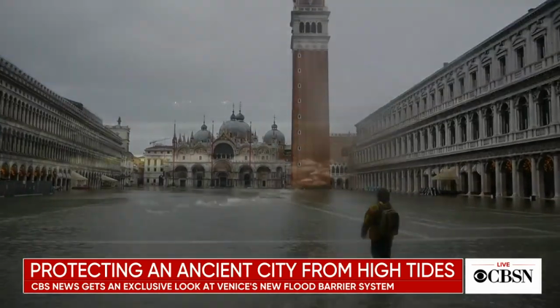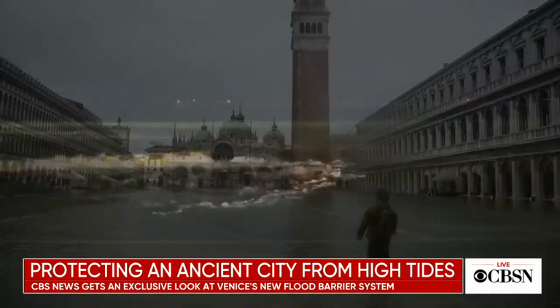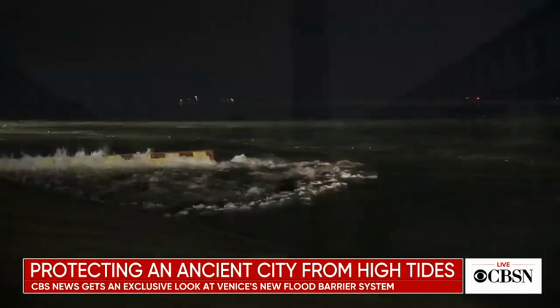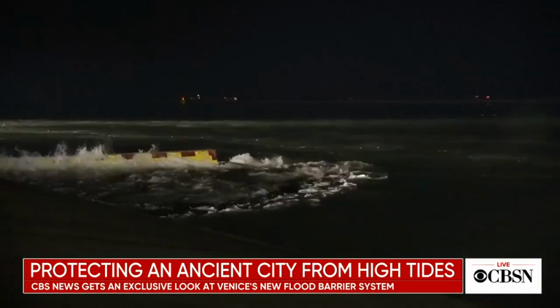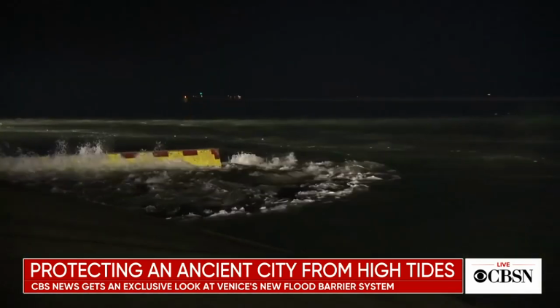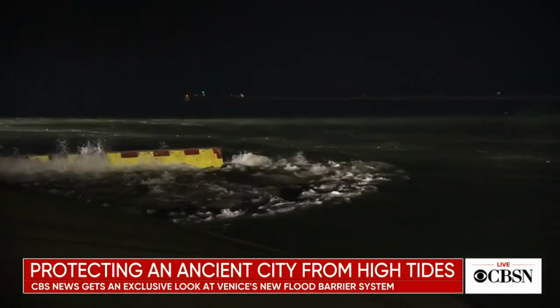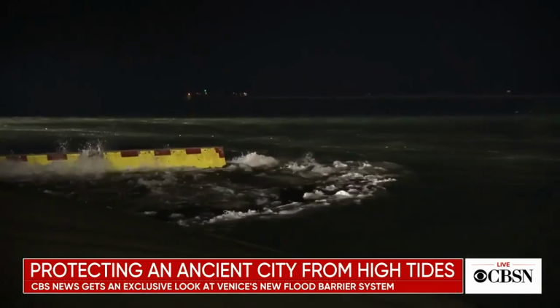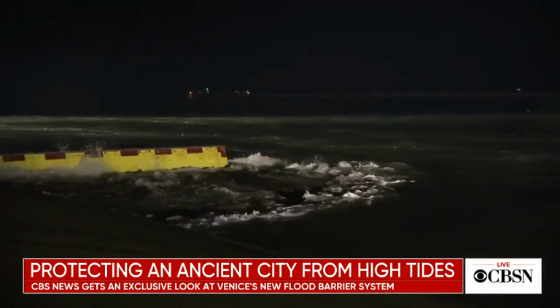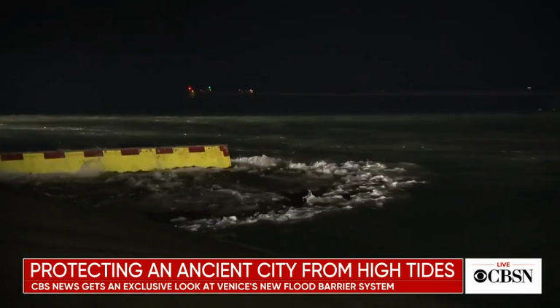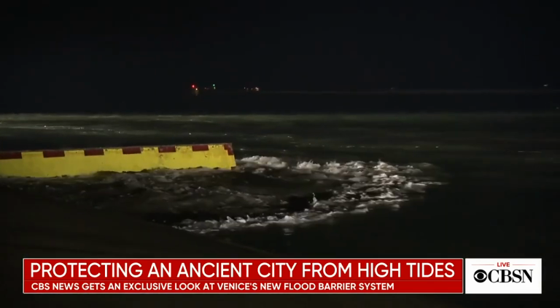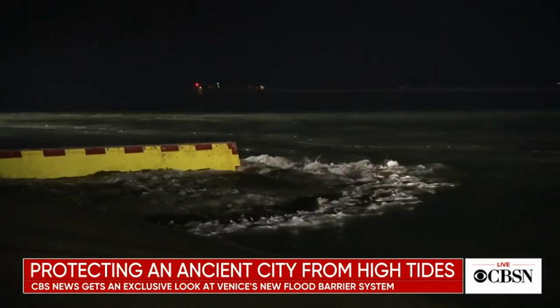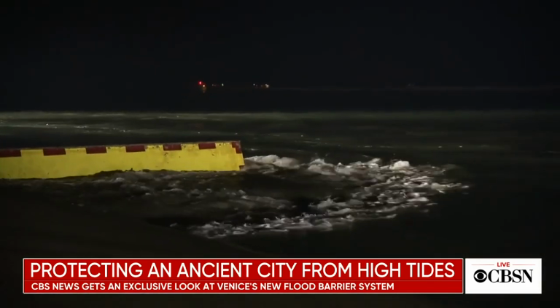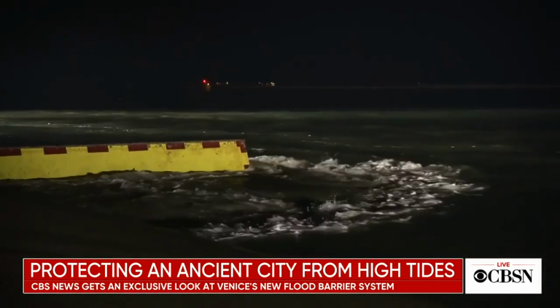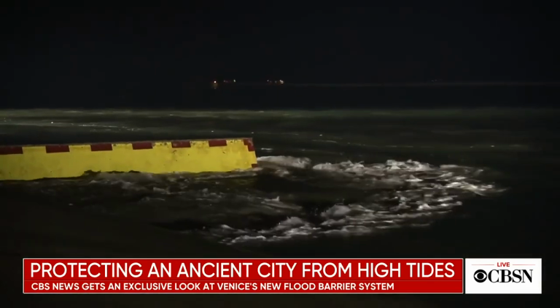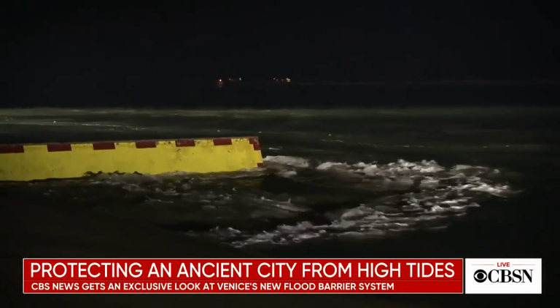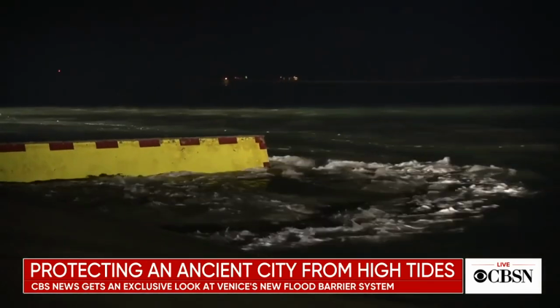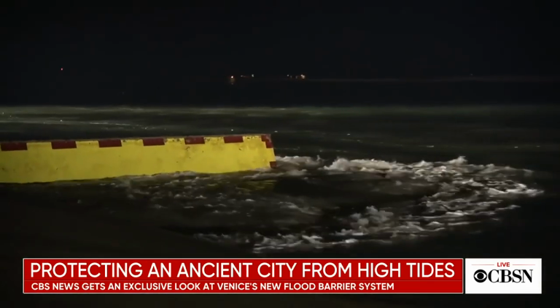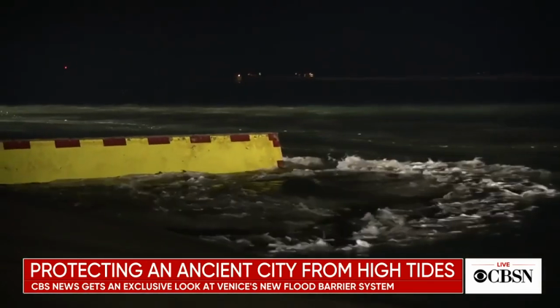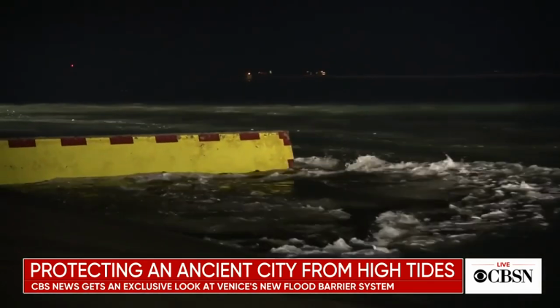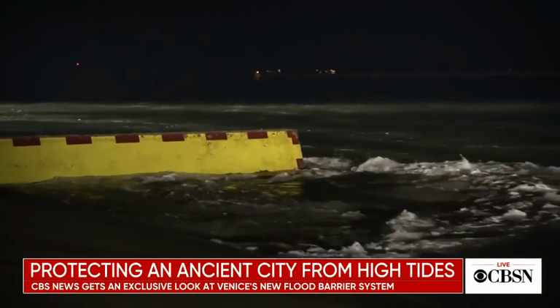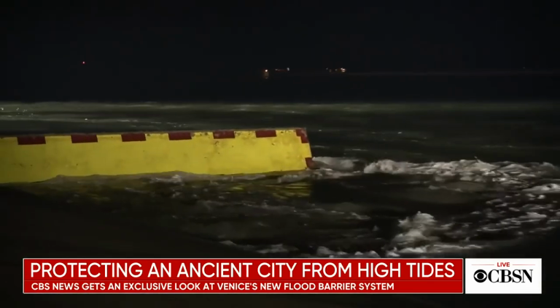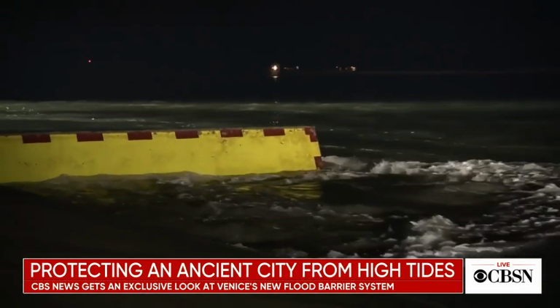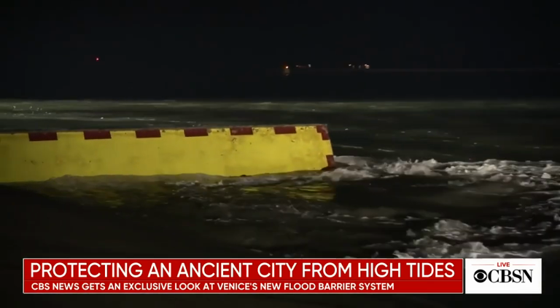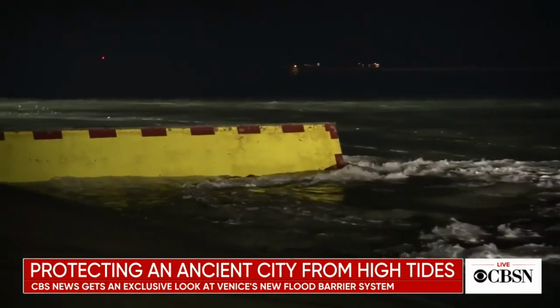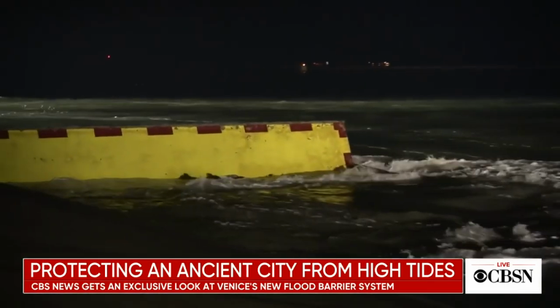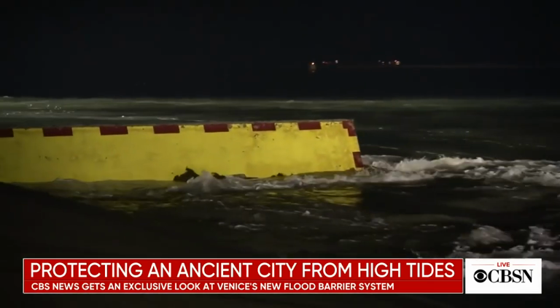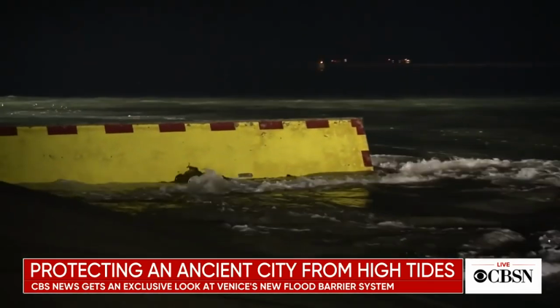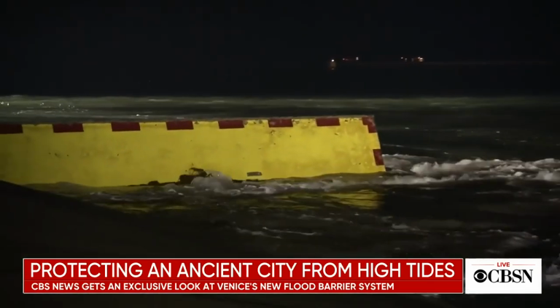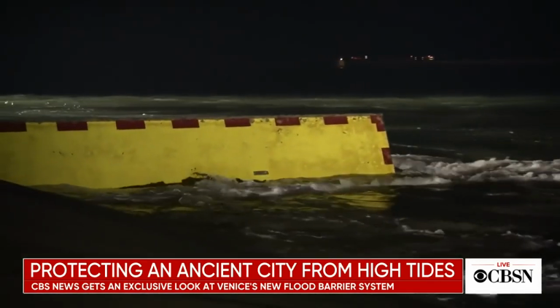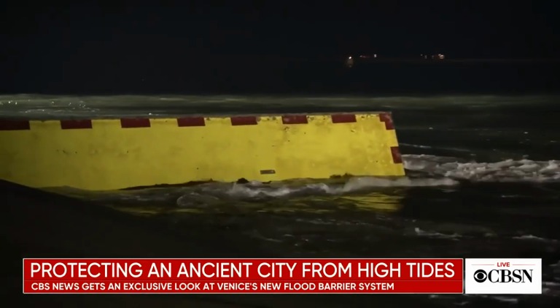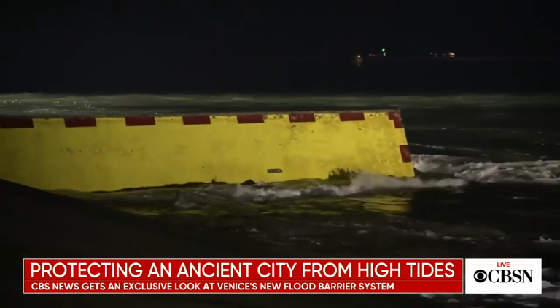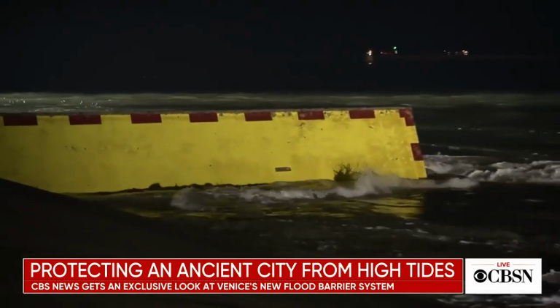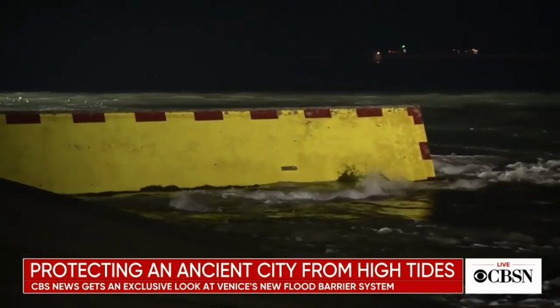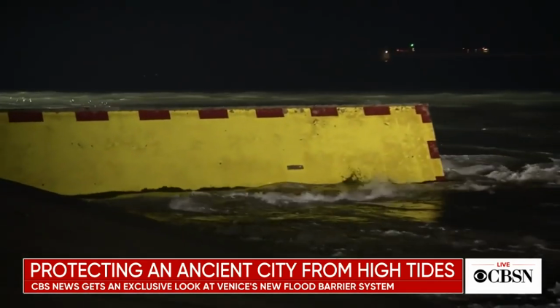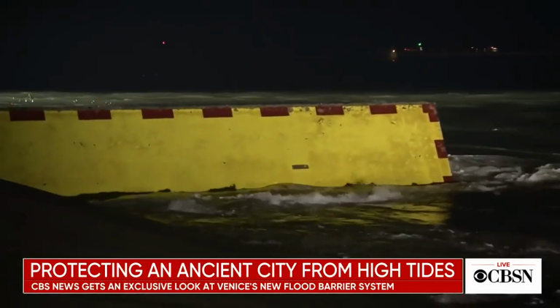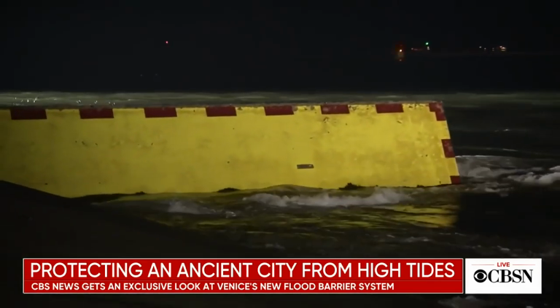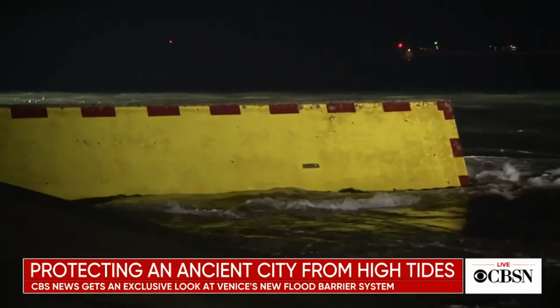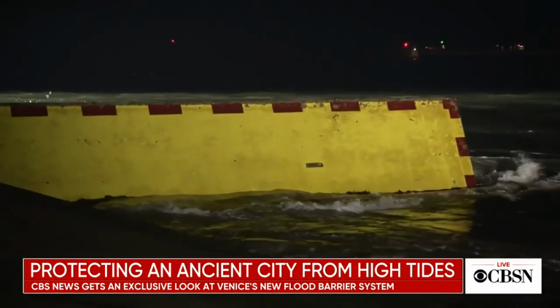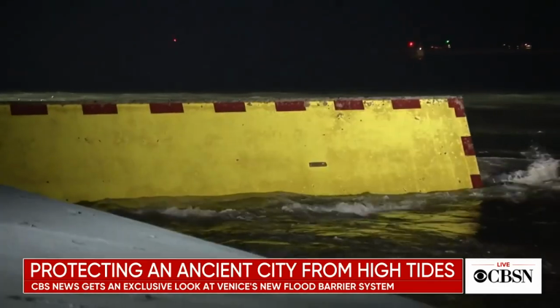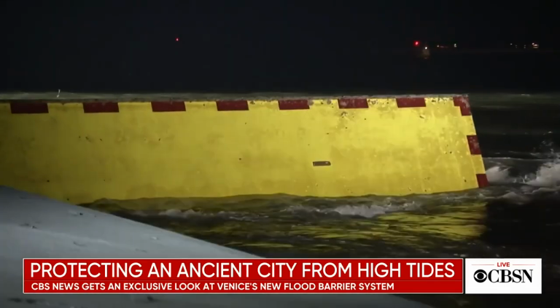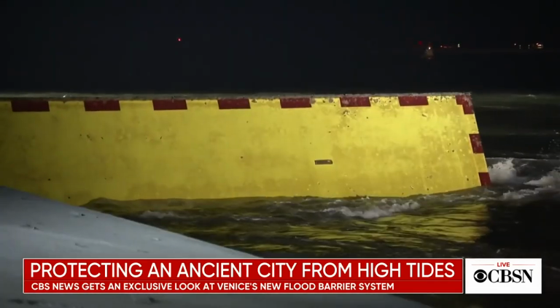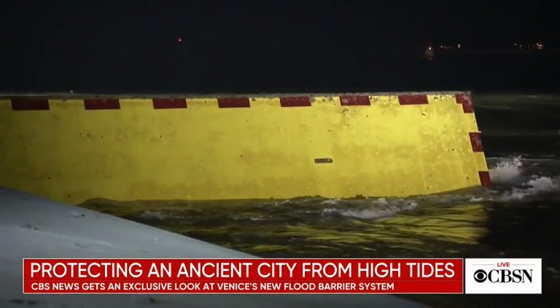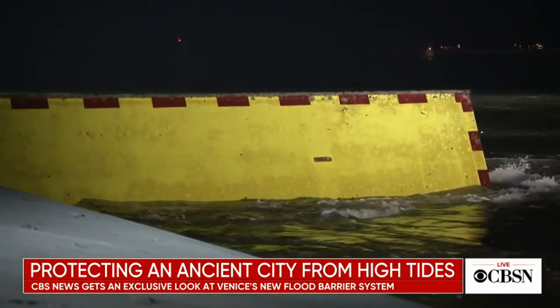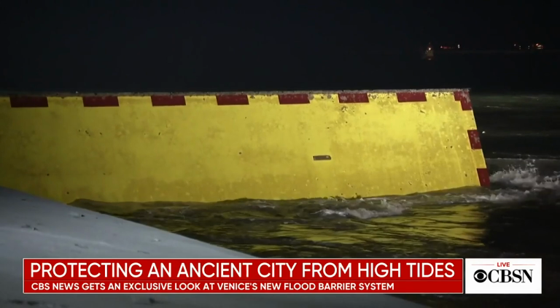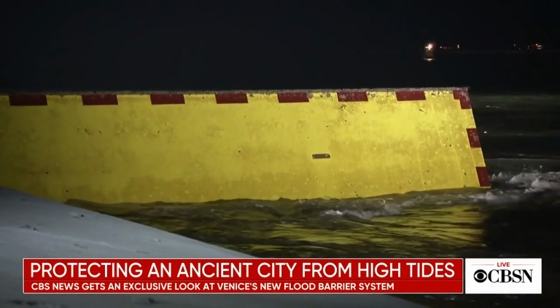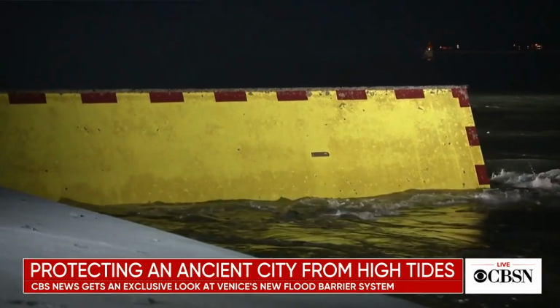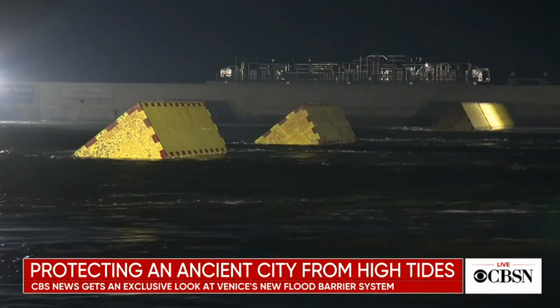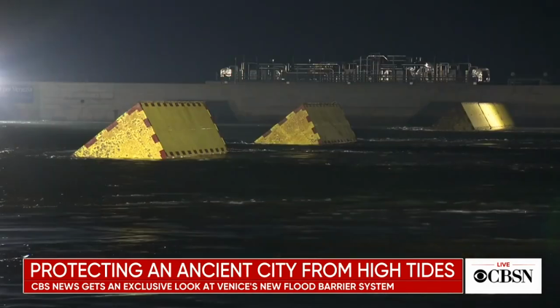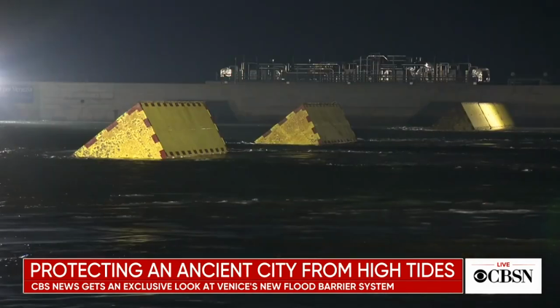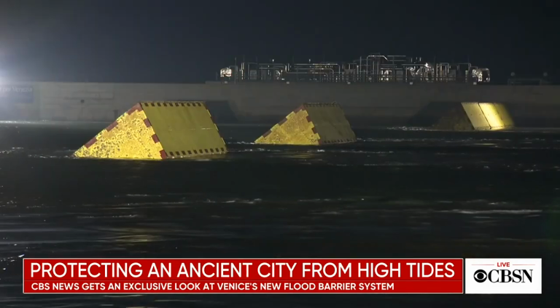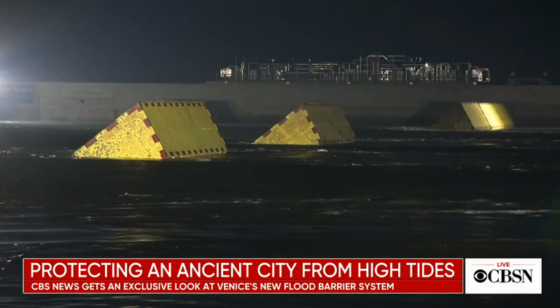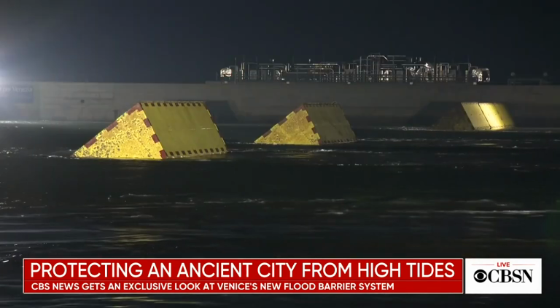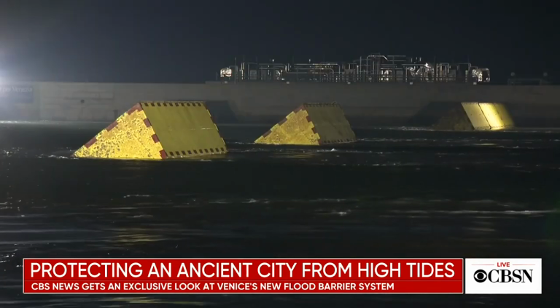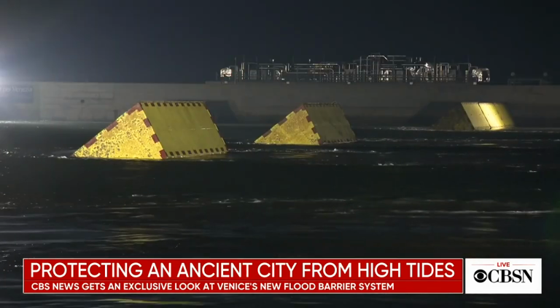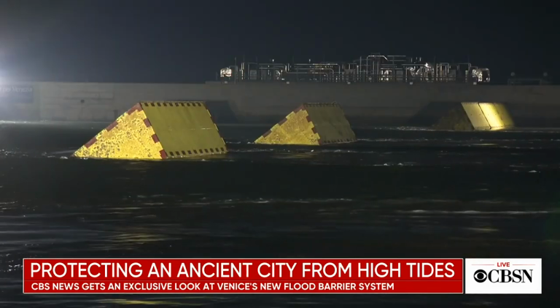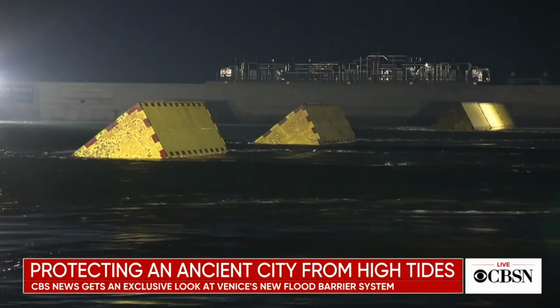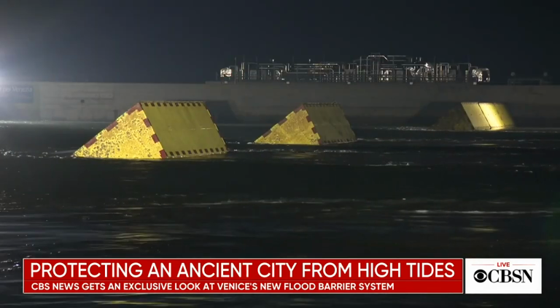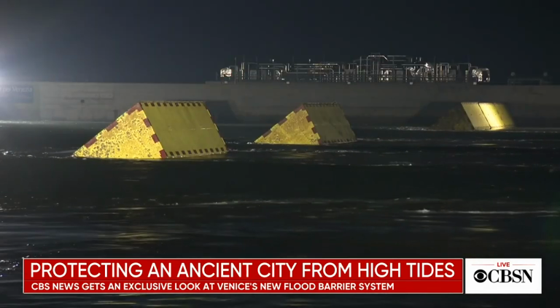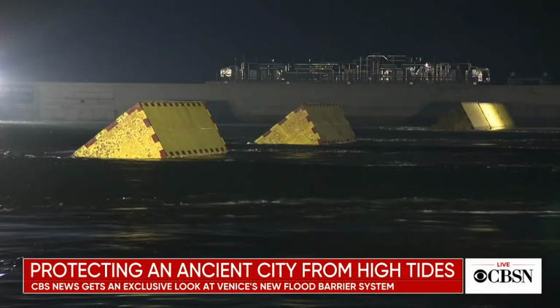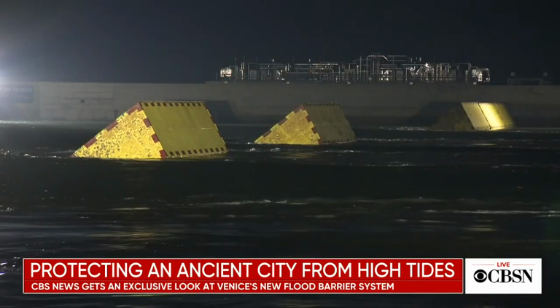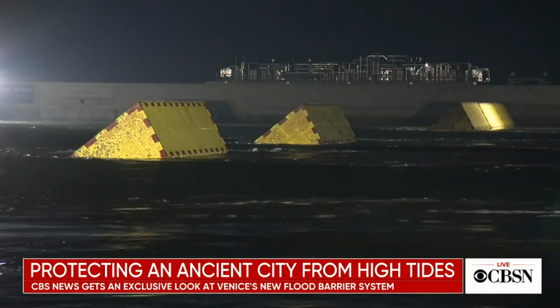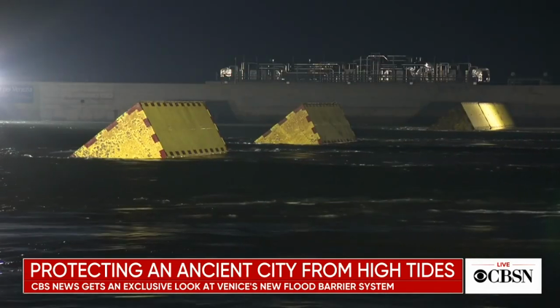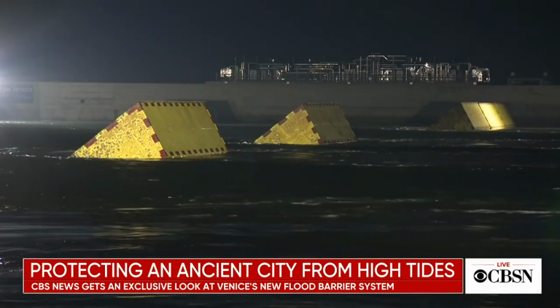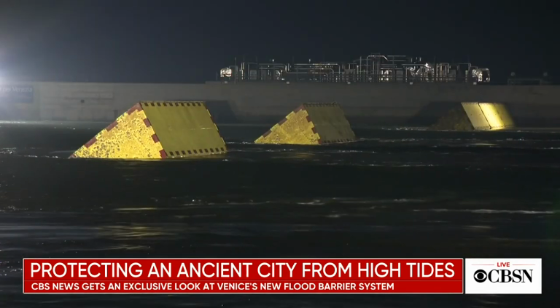But now, a recently completed barrier system has been activated. CBS News foreign correspondent Chris Lipsay is in Venice with more.